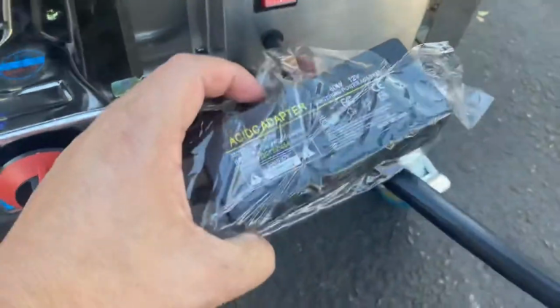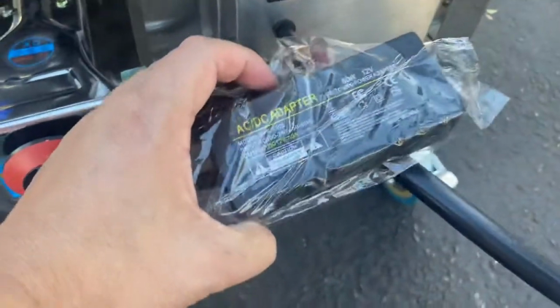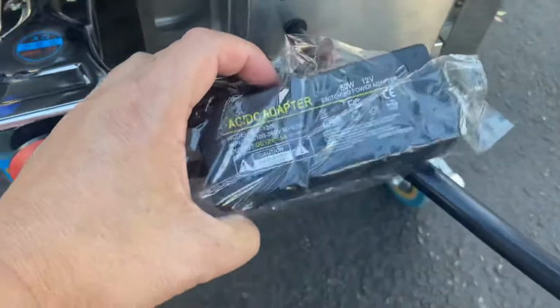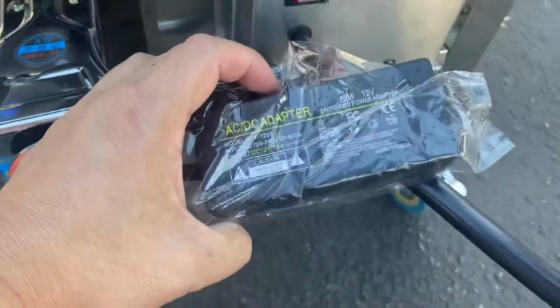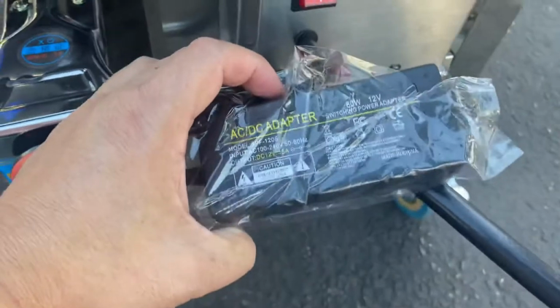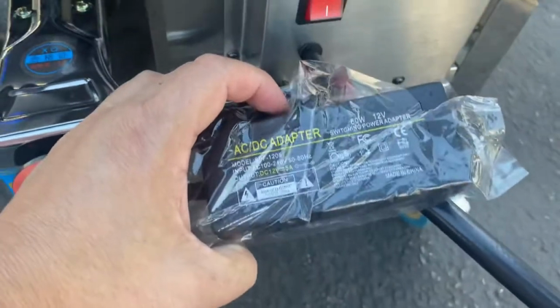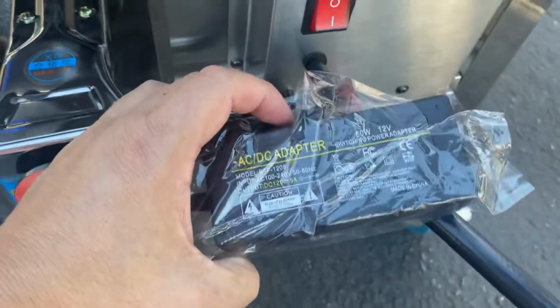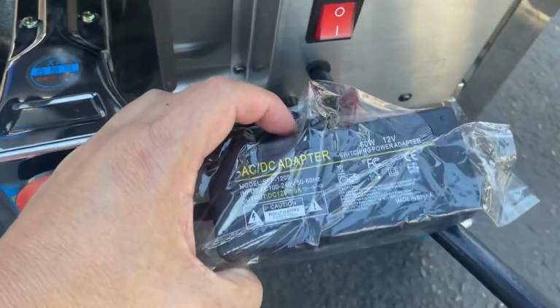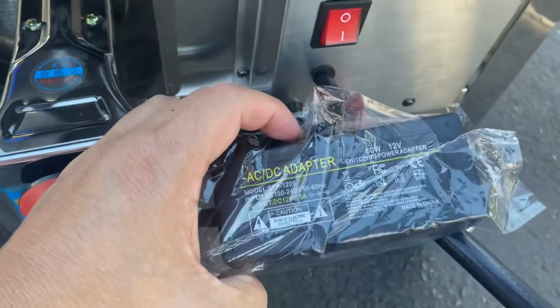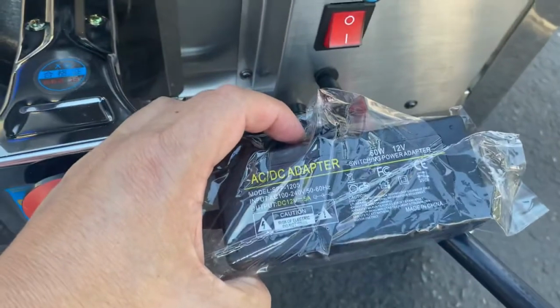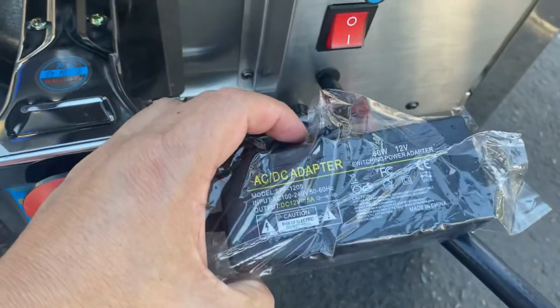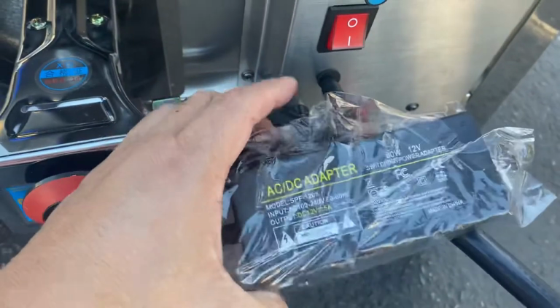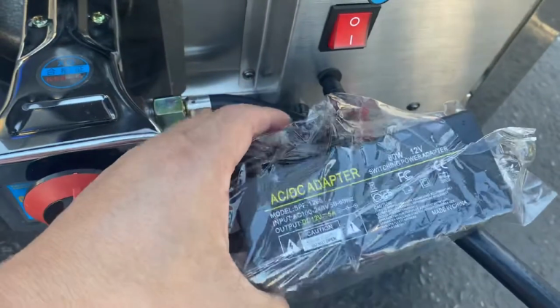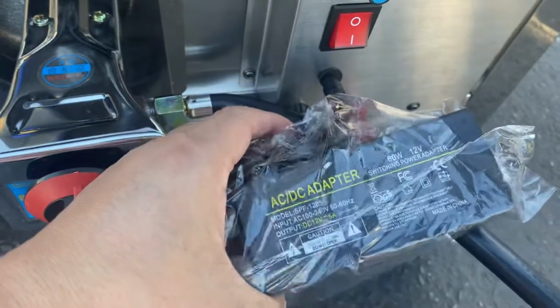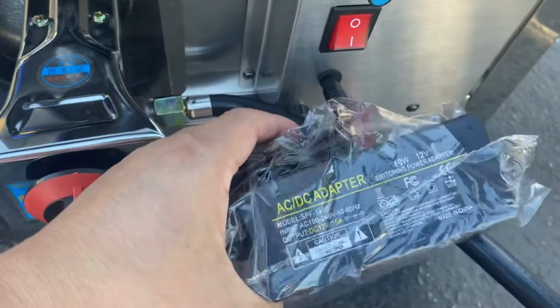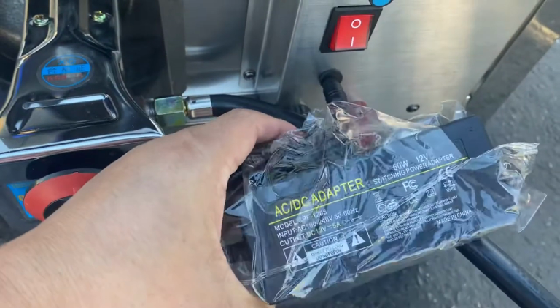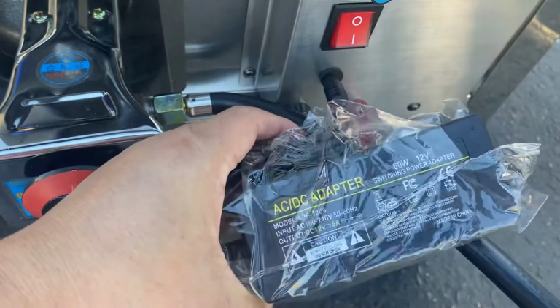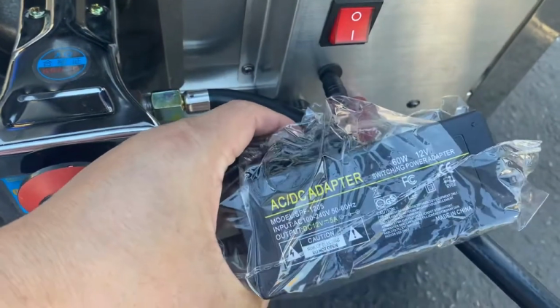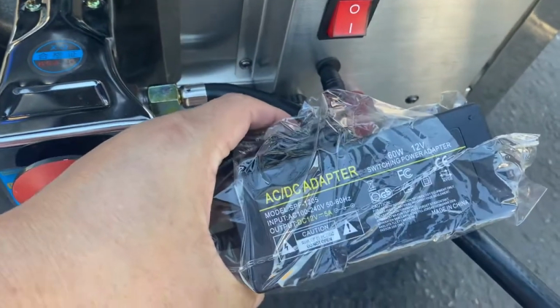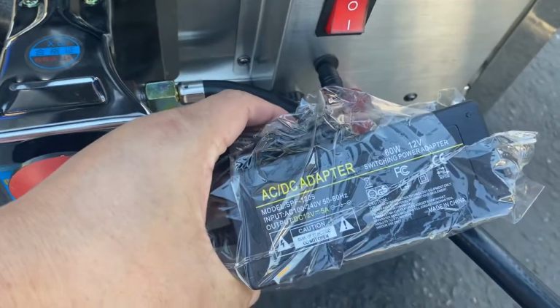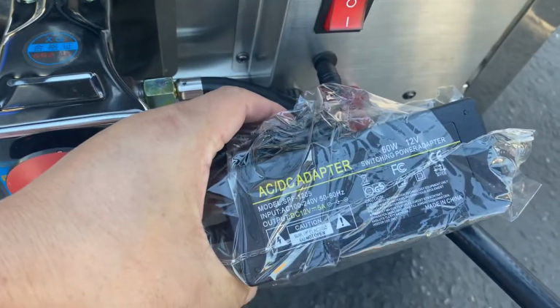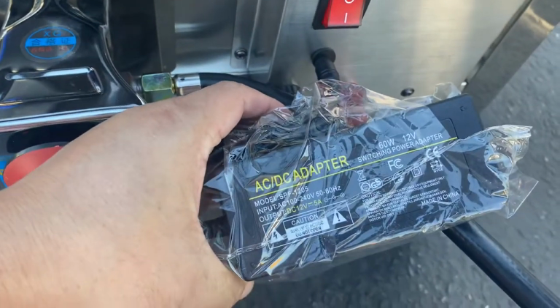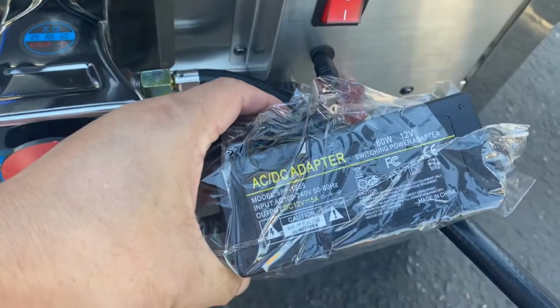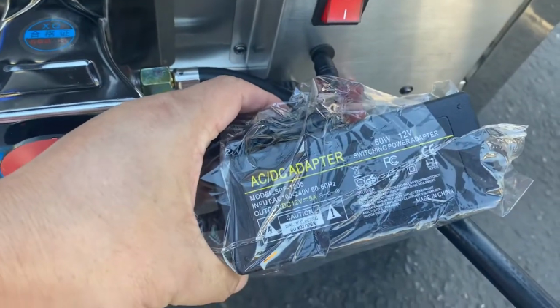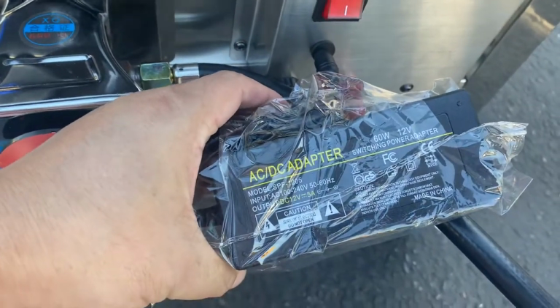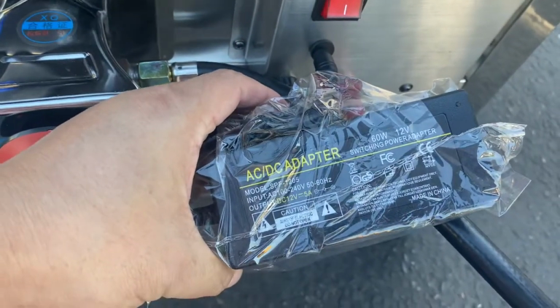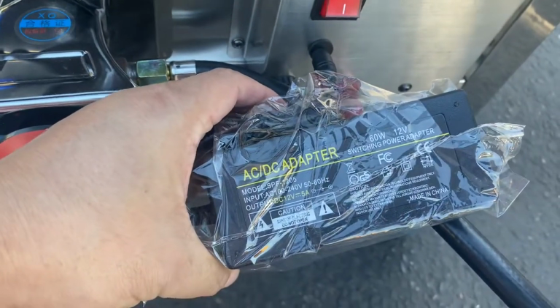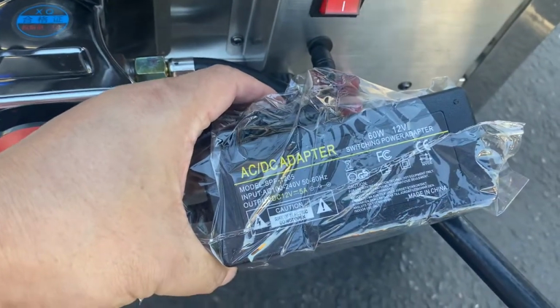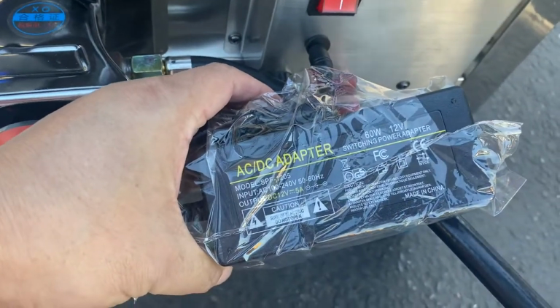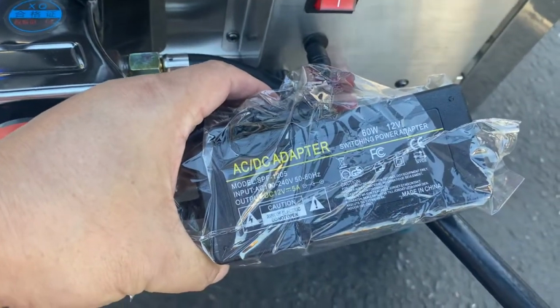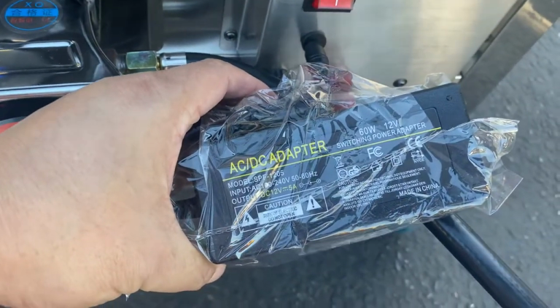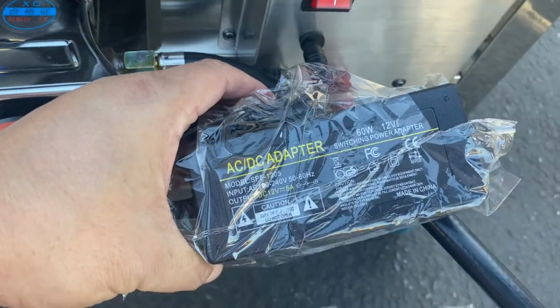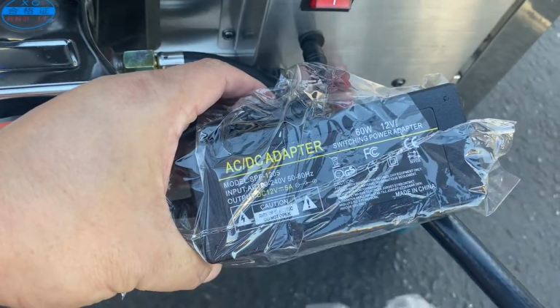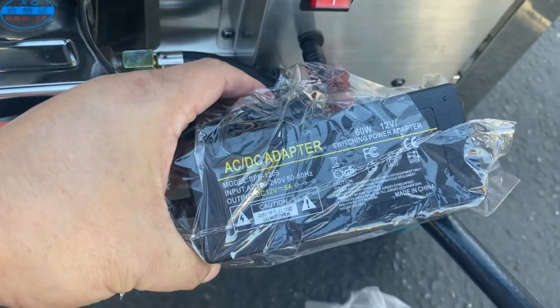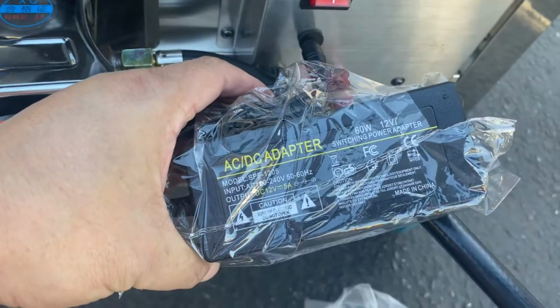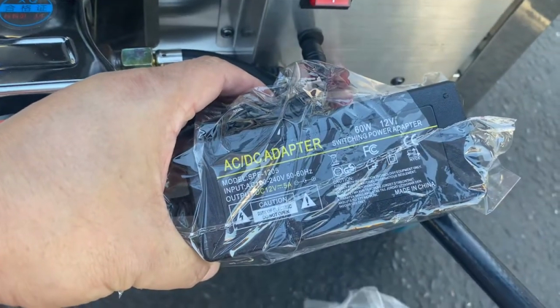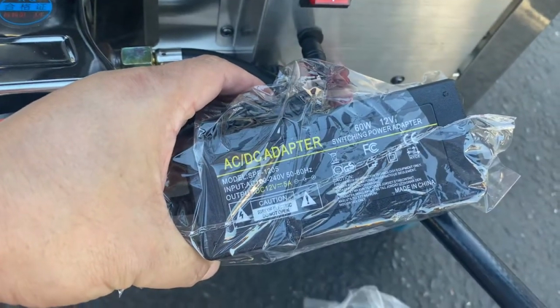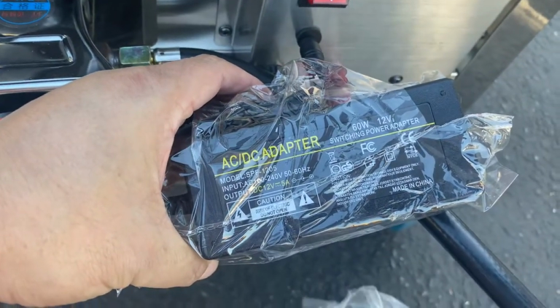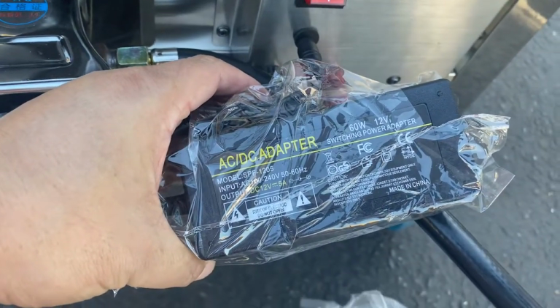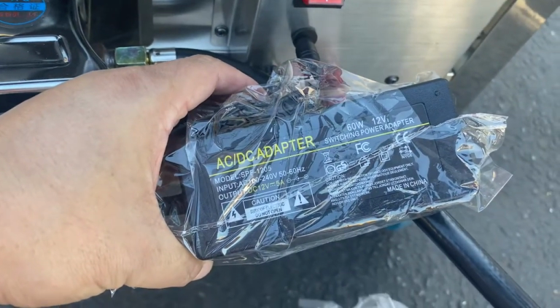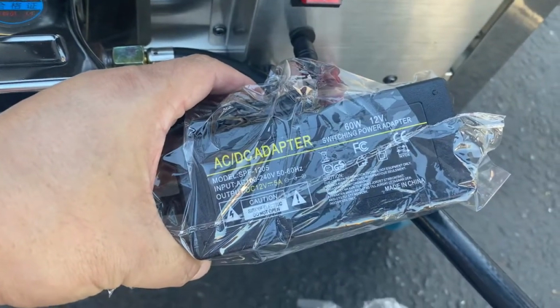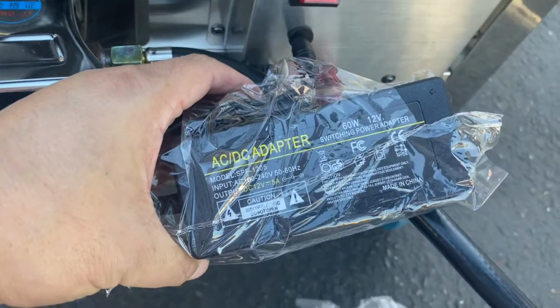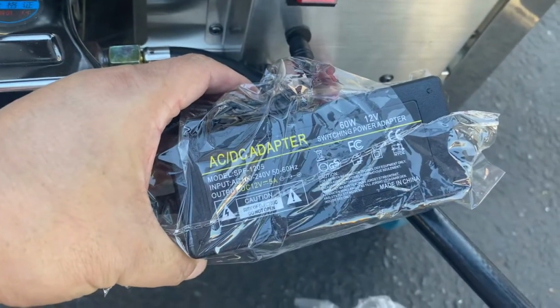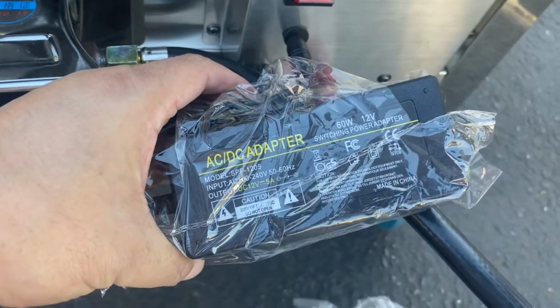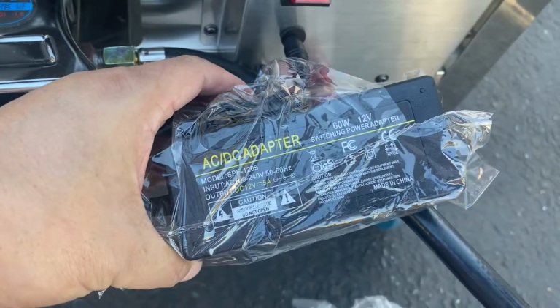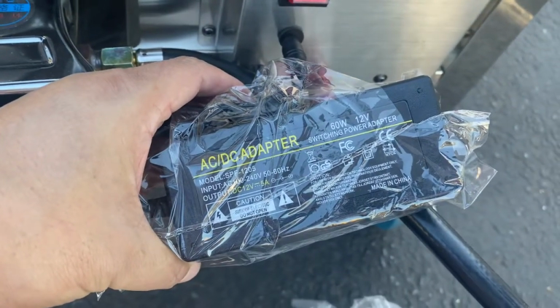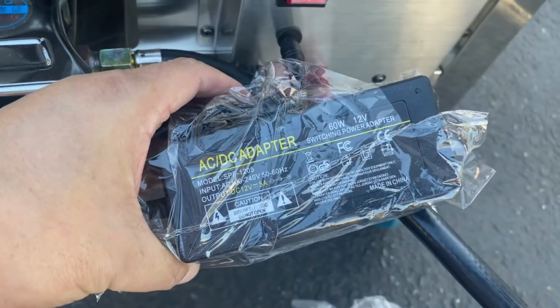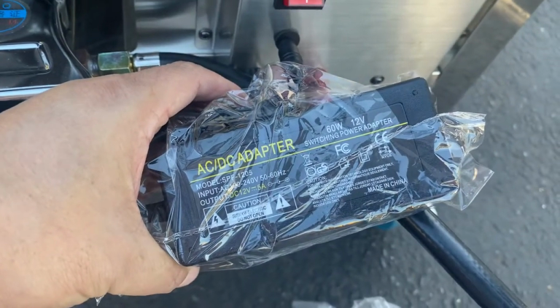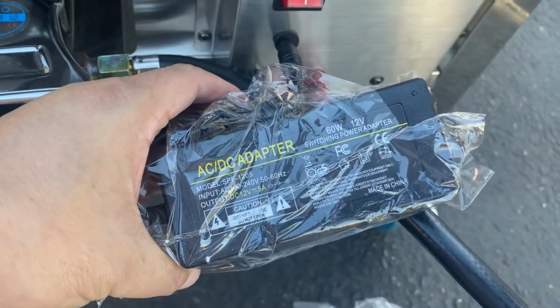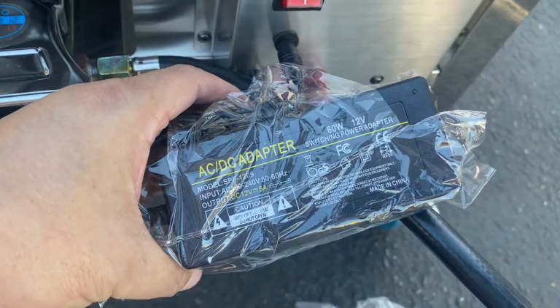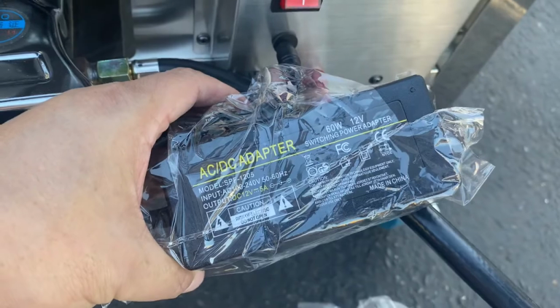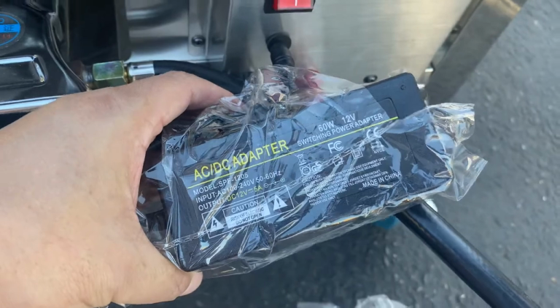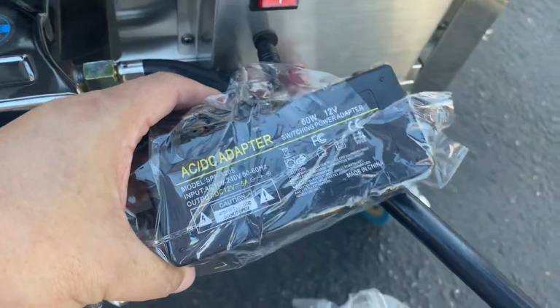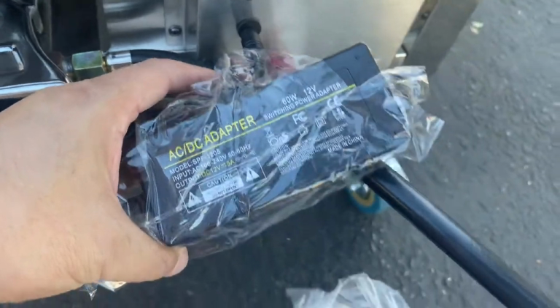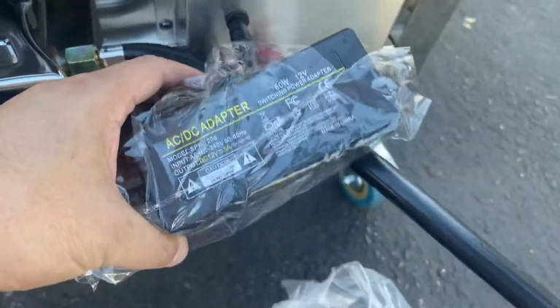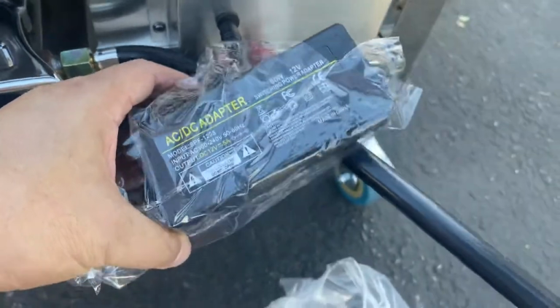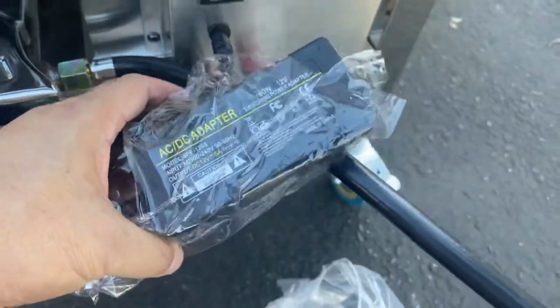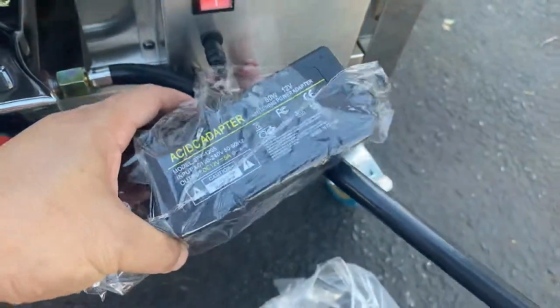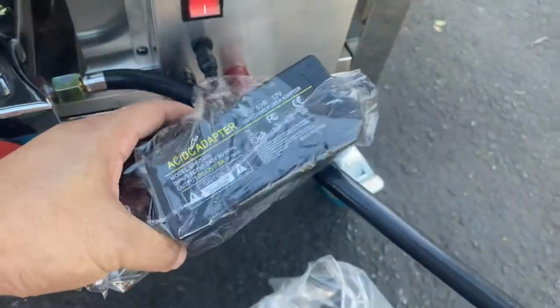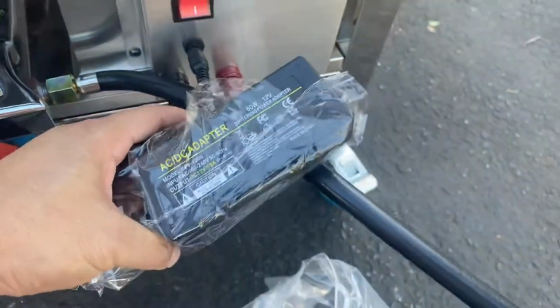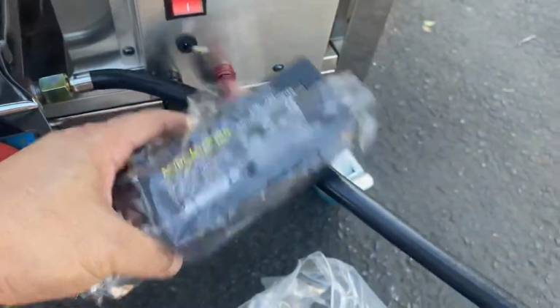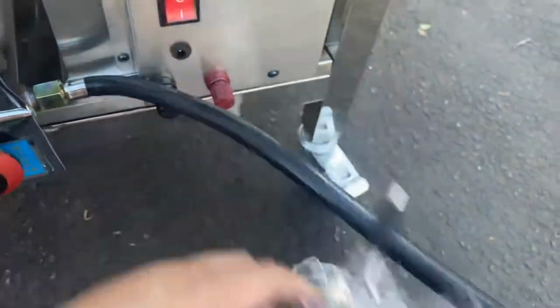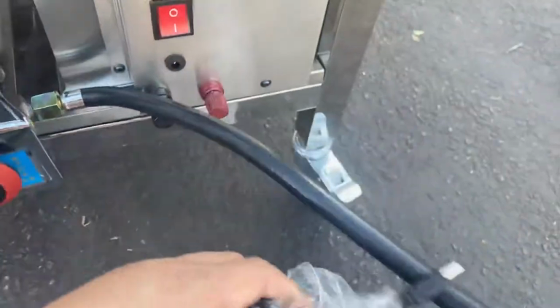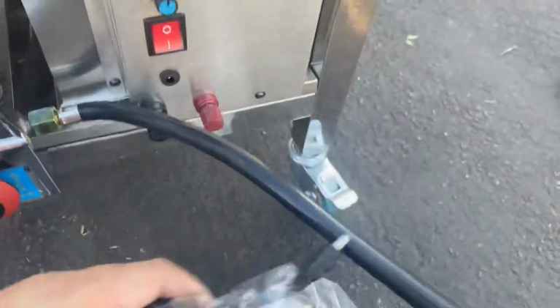It's going to come with a standard plug as well — a standard US plug that you just hook up. This is your adapter right here for electric.